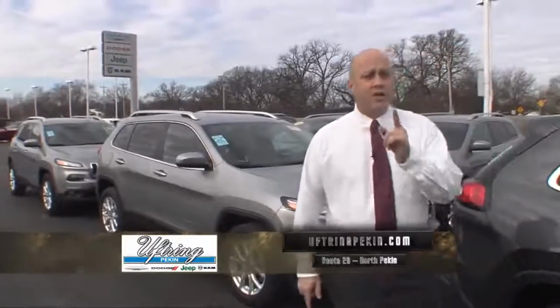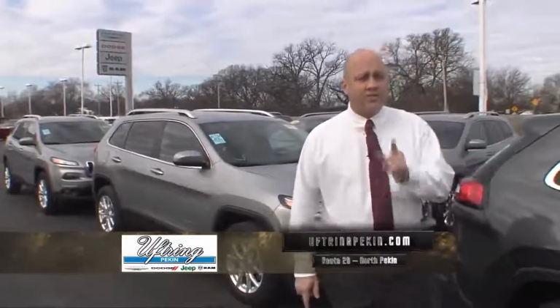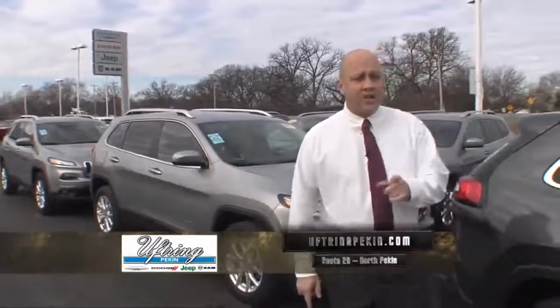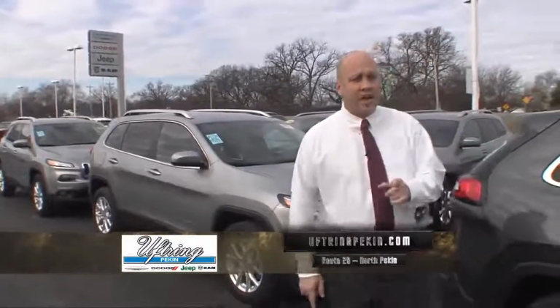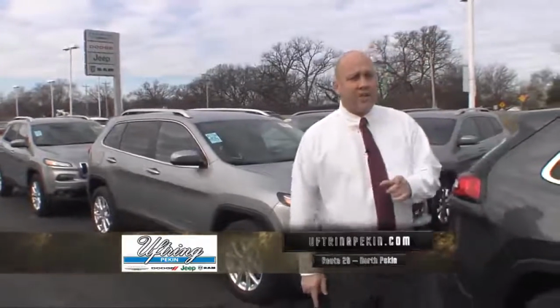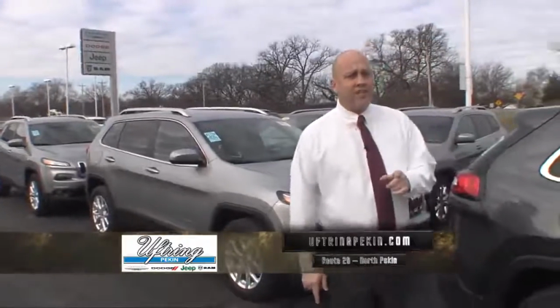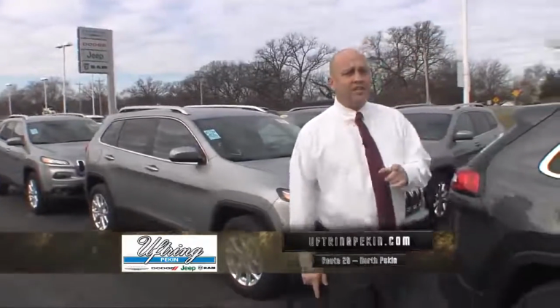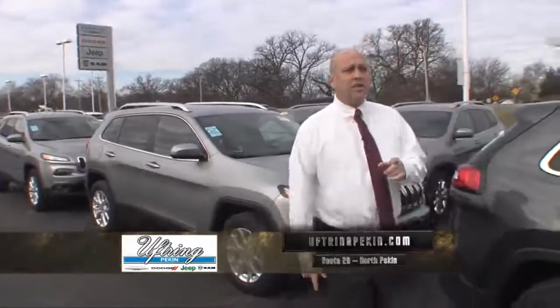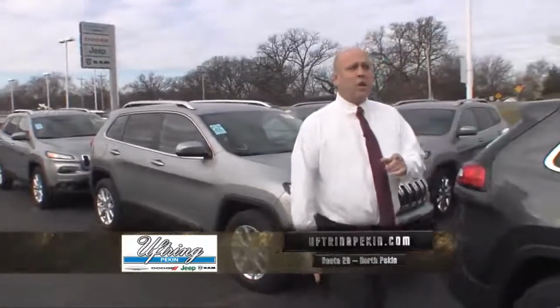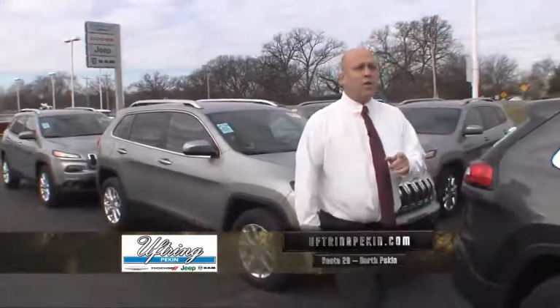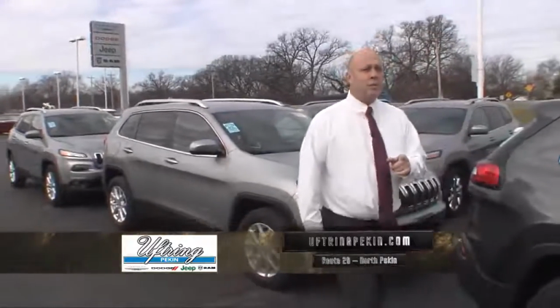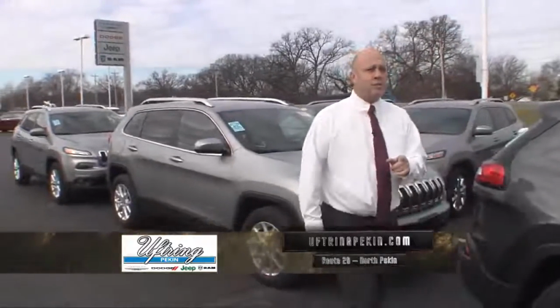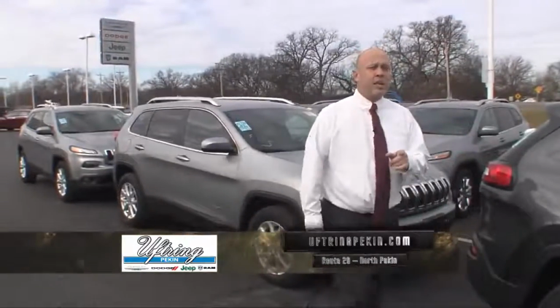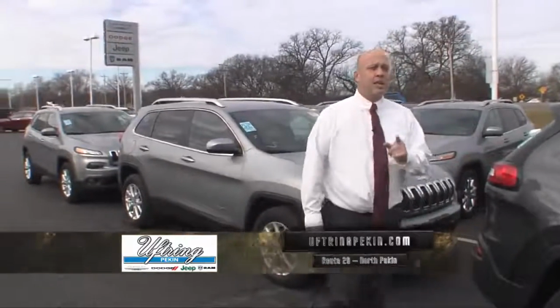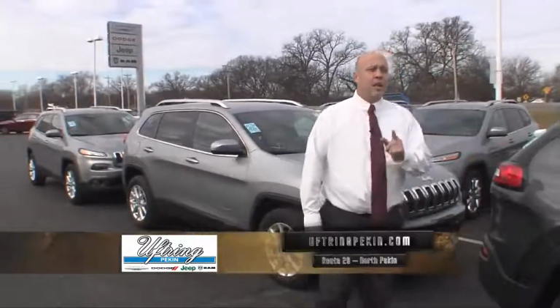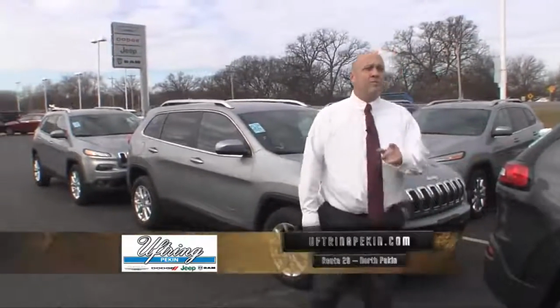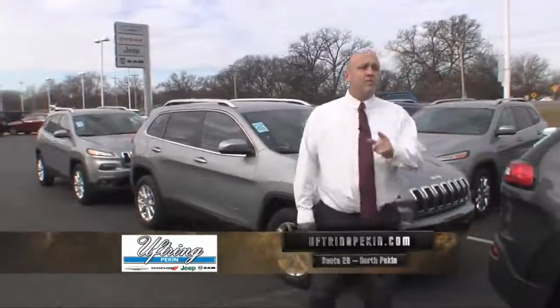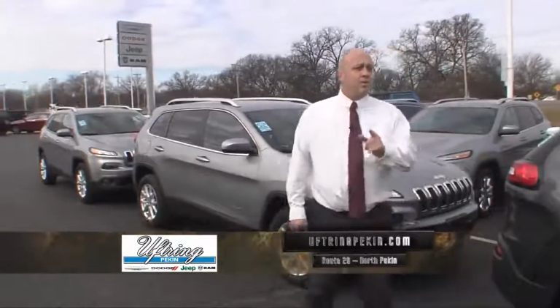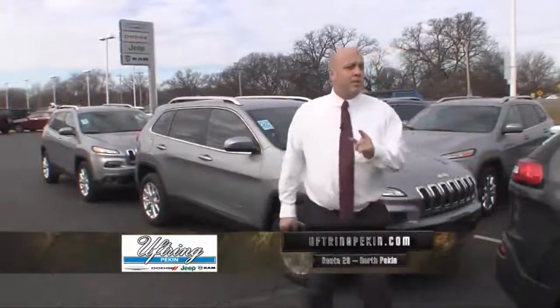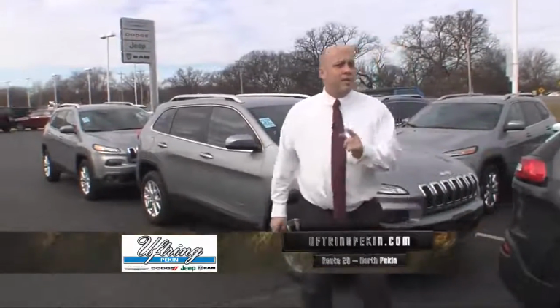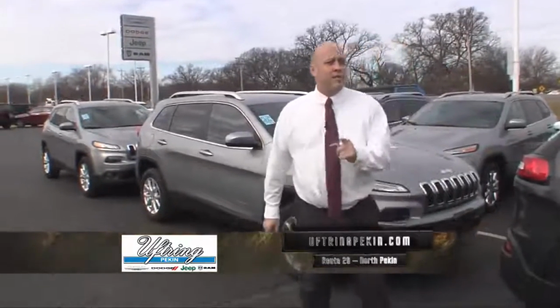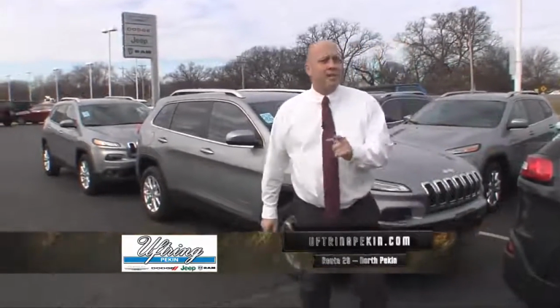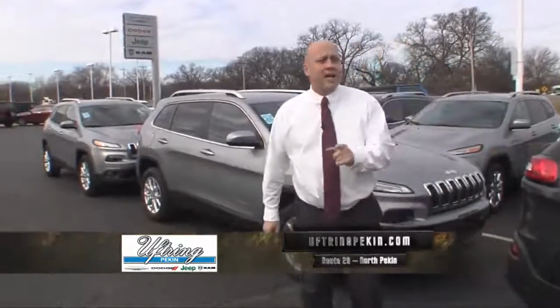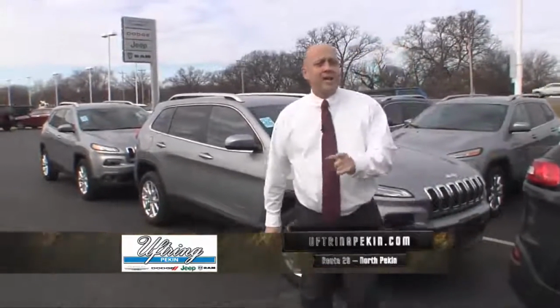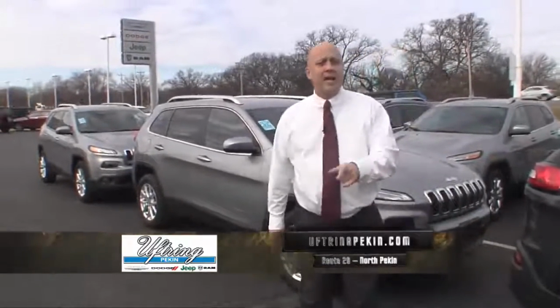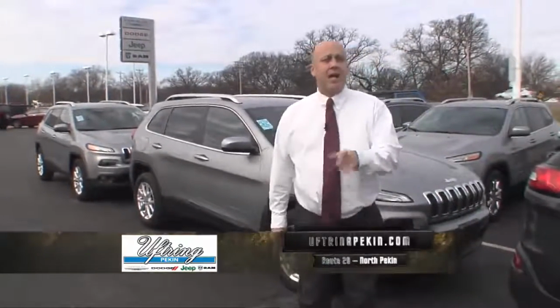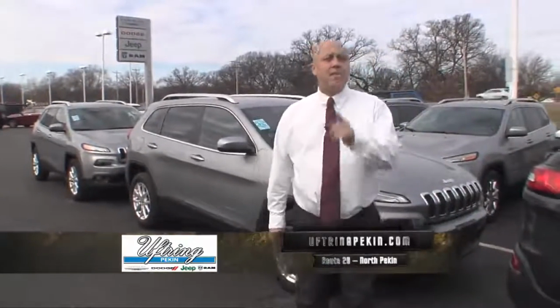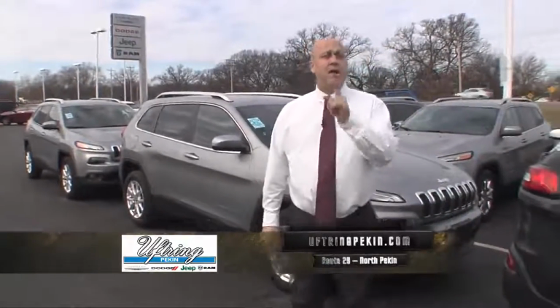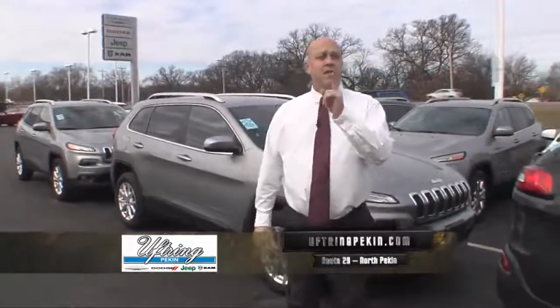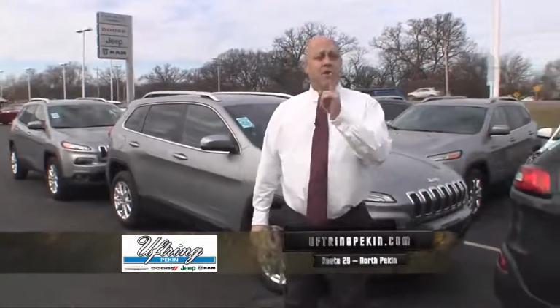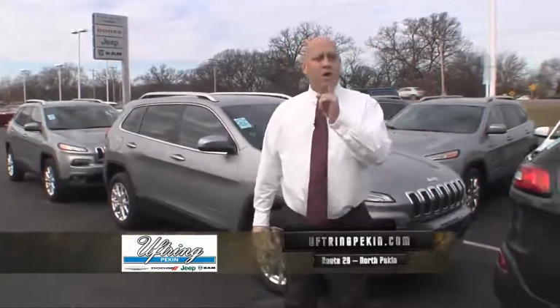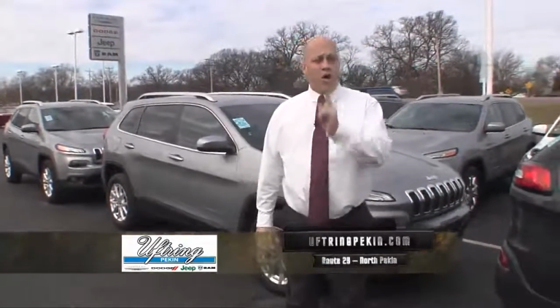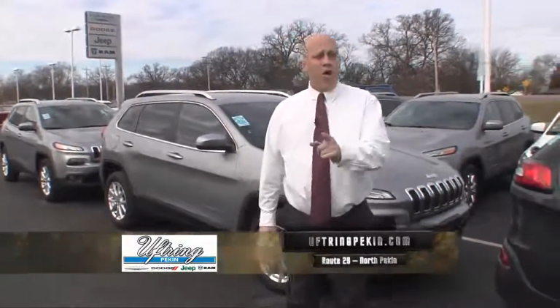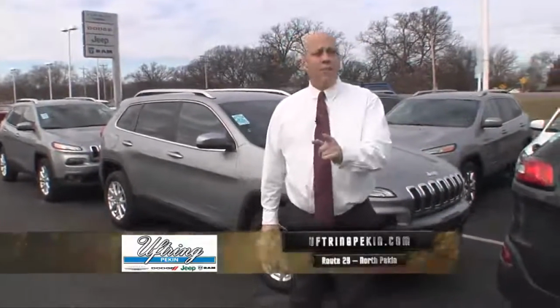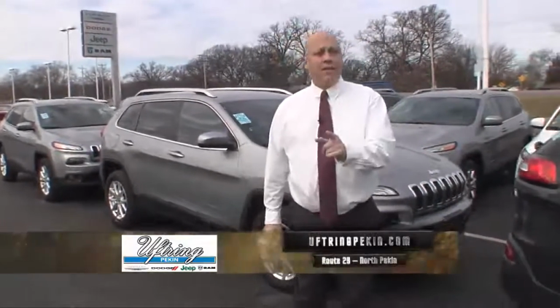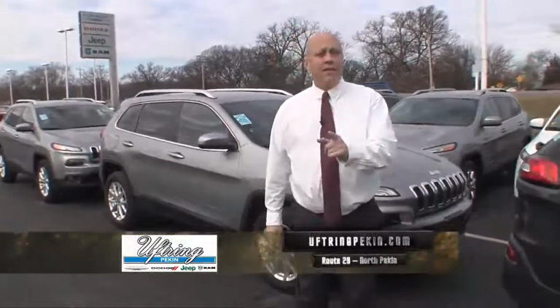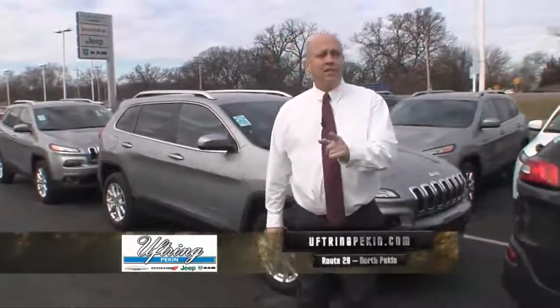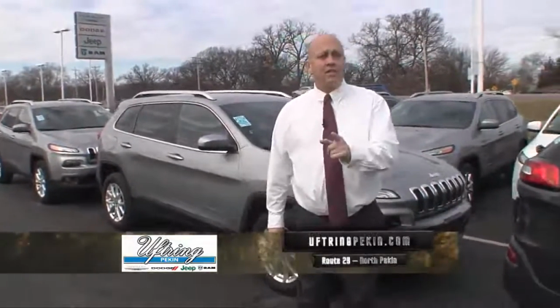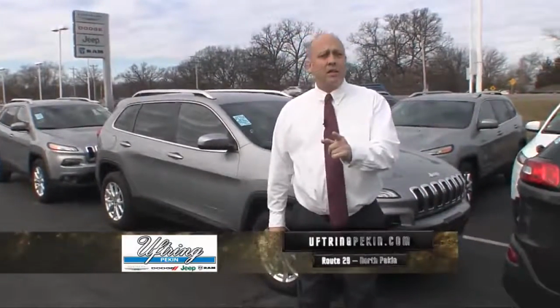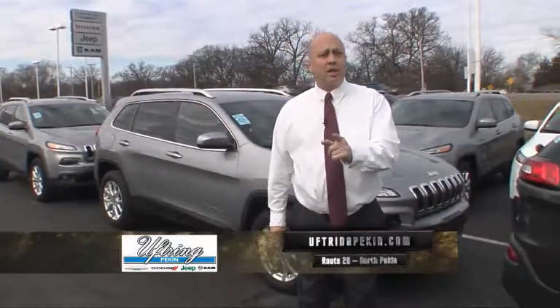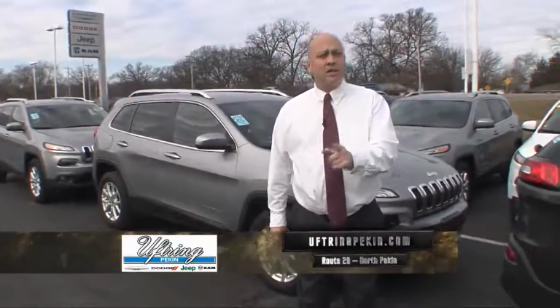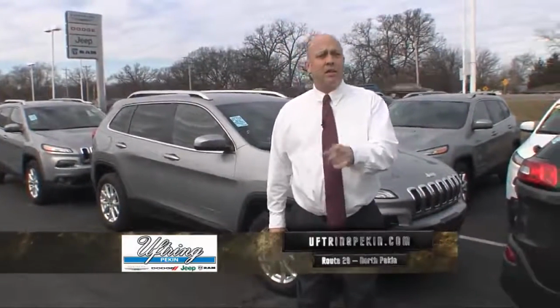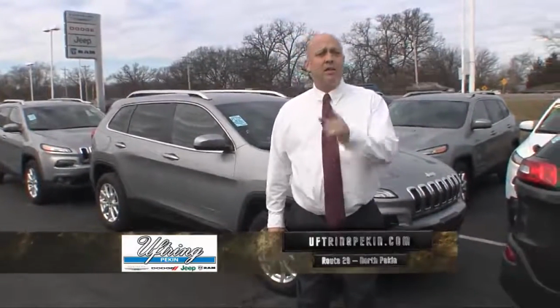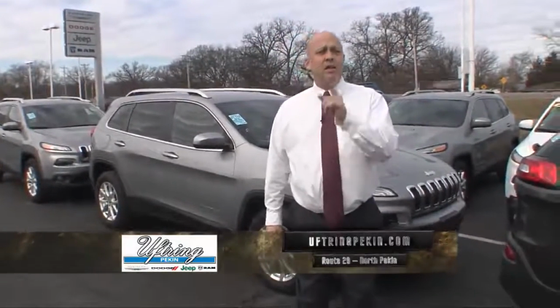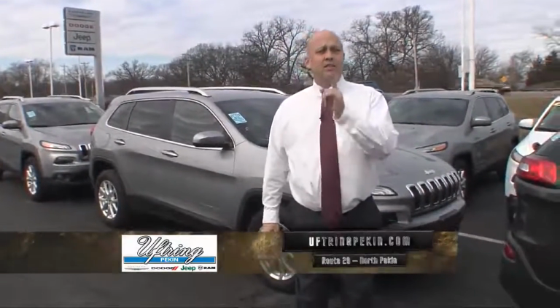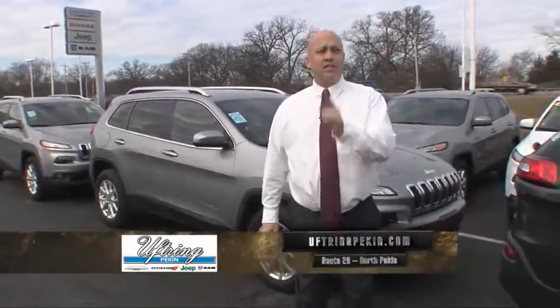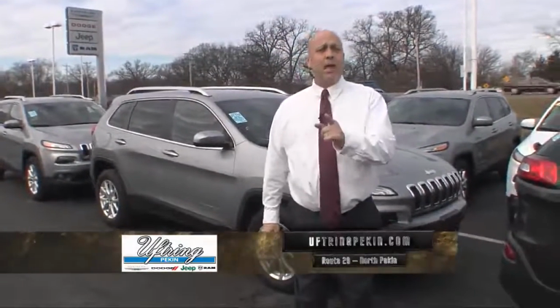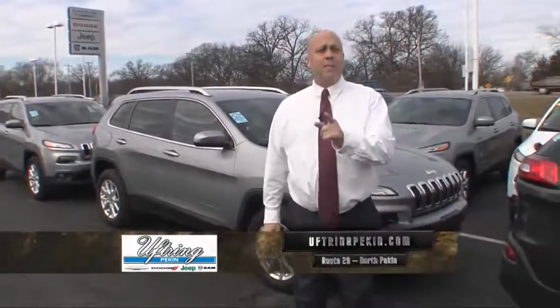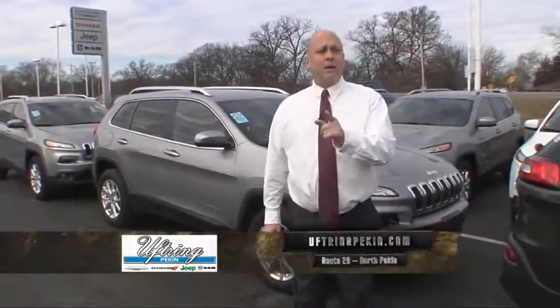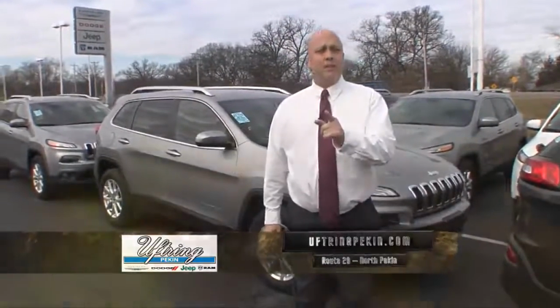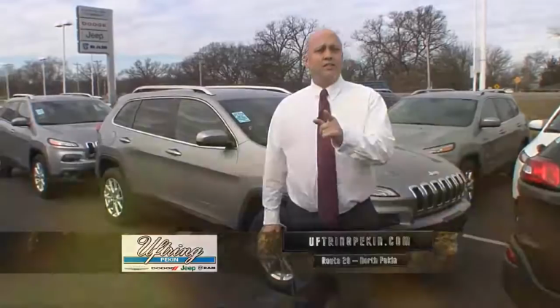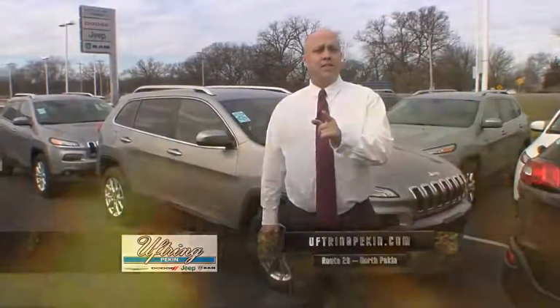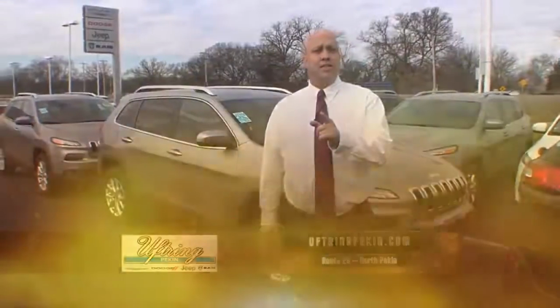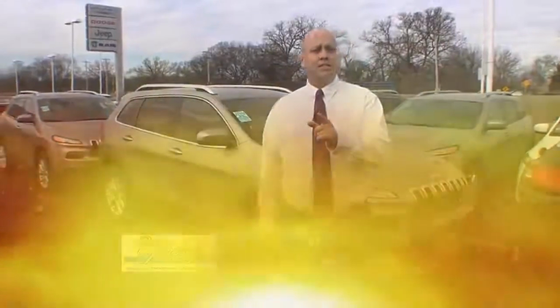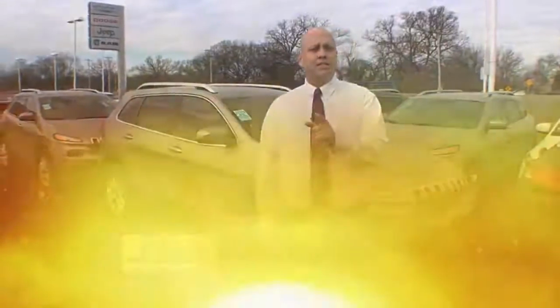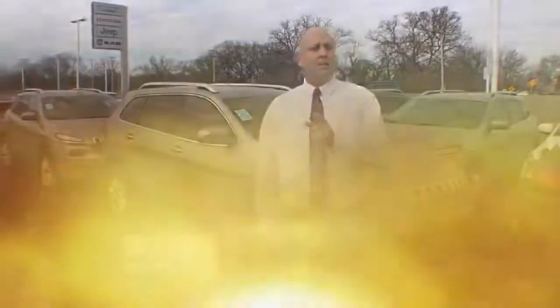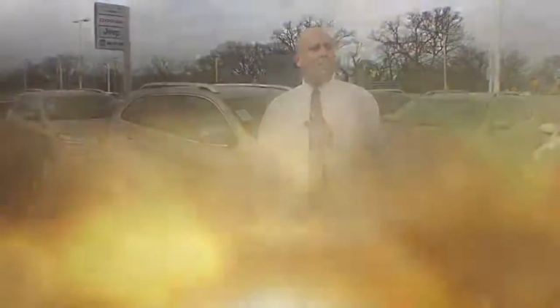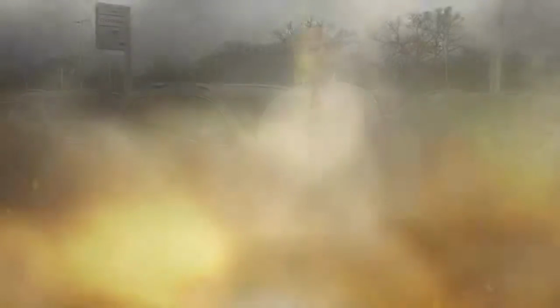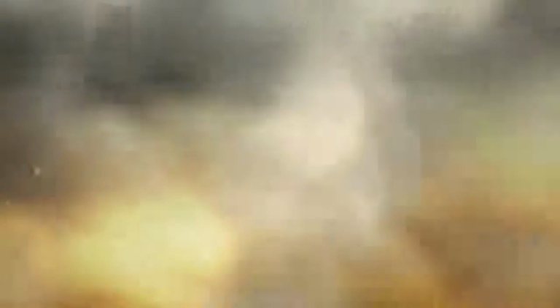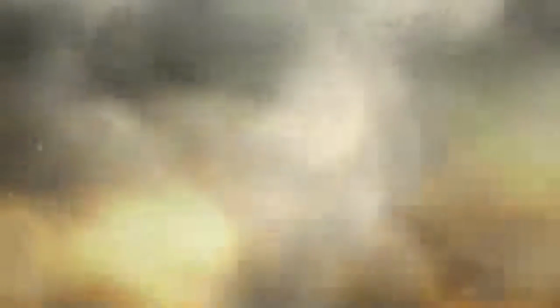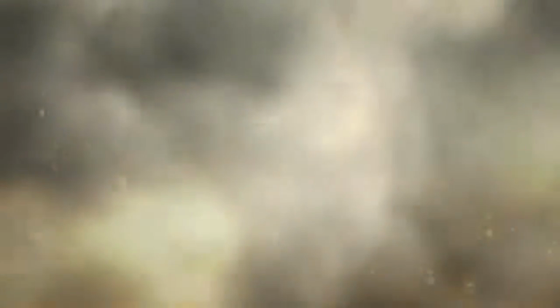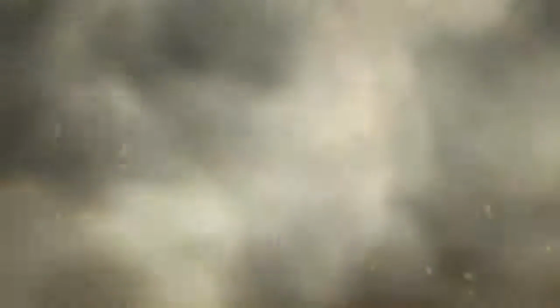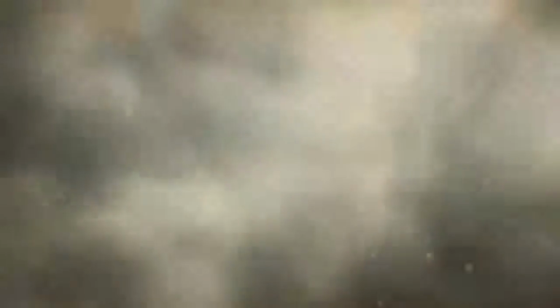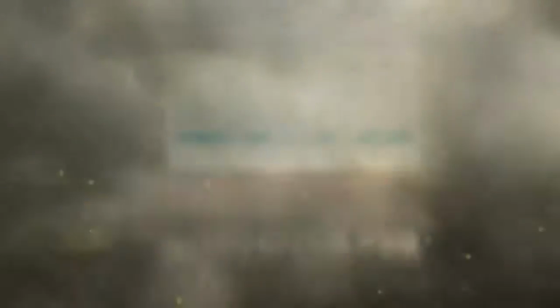You've got to come check them out. Visit our website at UftringPekin.com — they'll all be listed on there. Stop on and see us. It's going to be a great day.